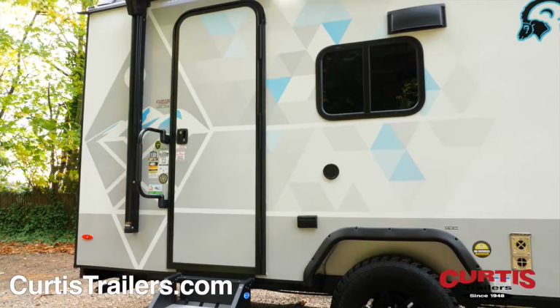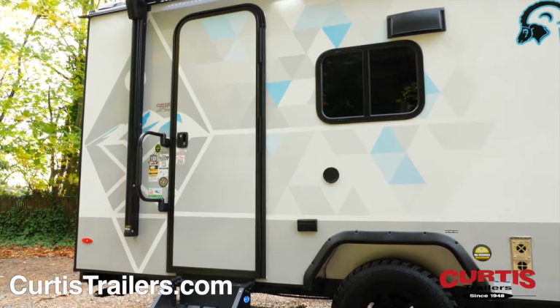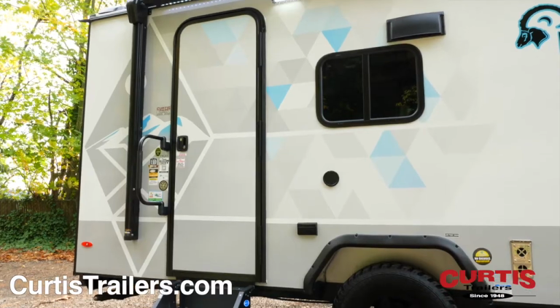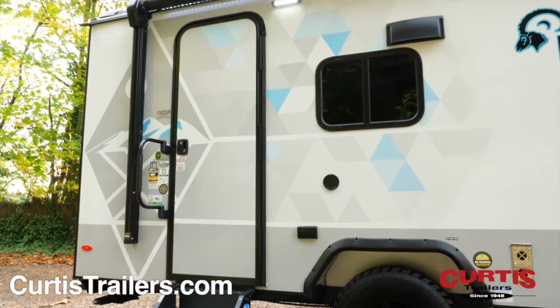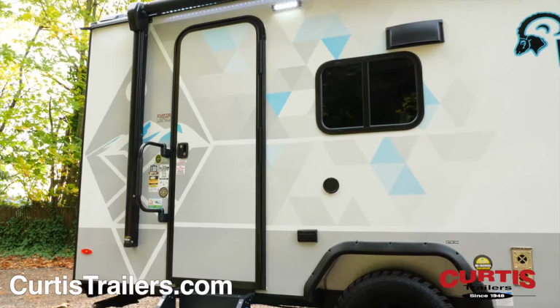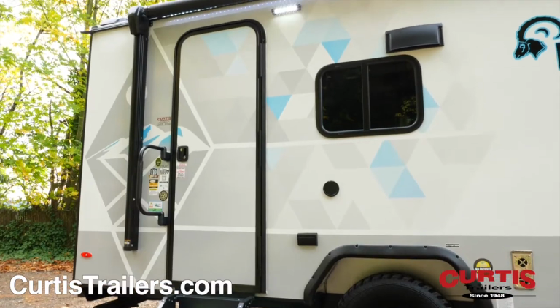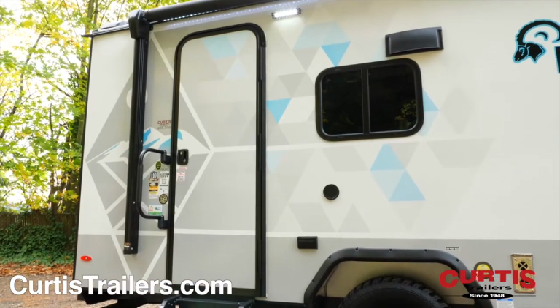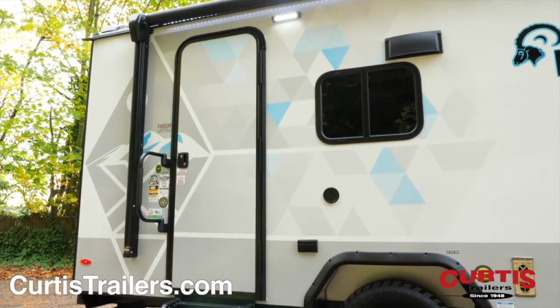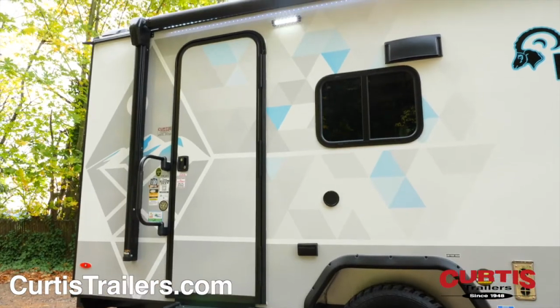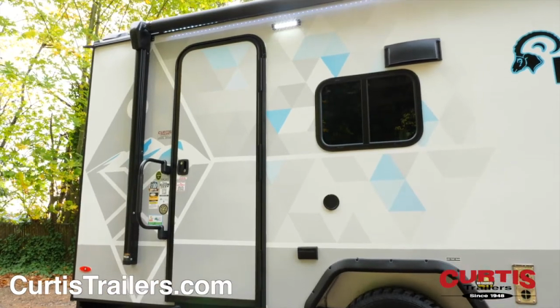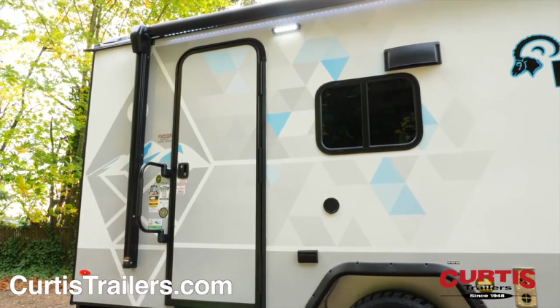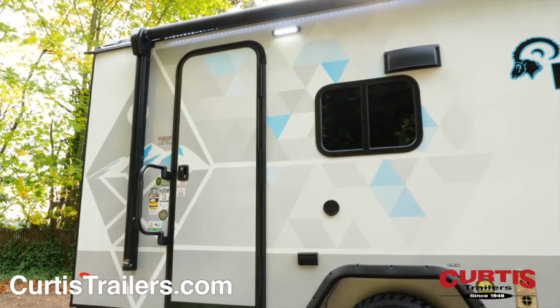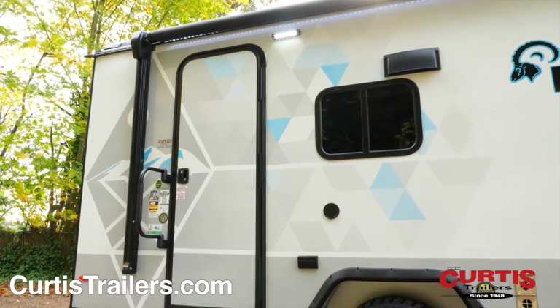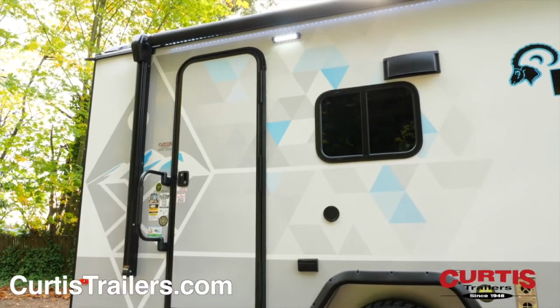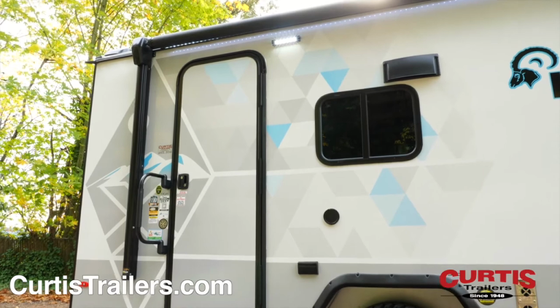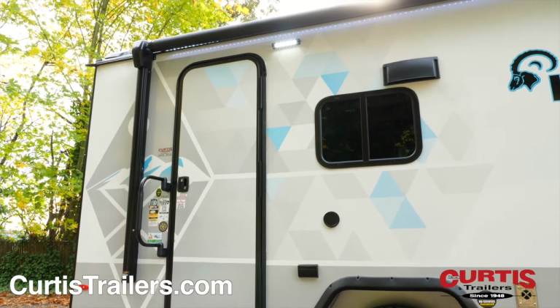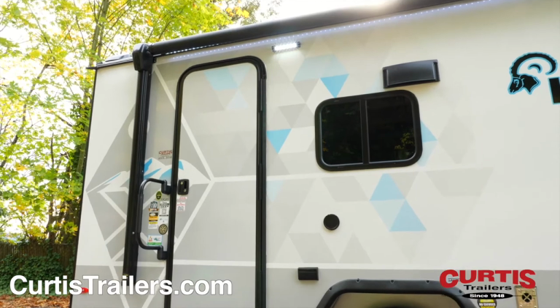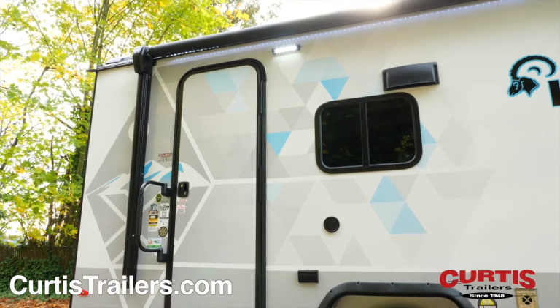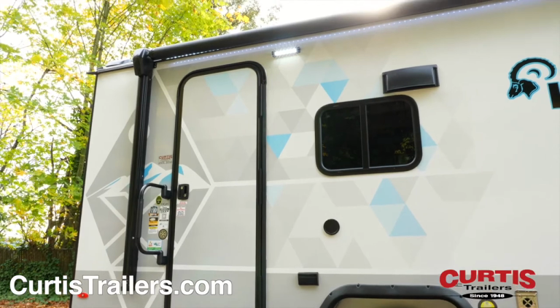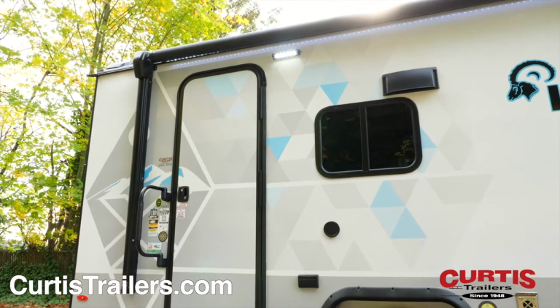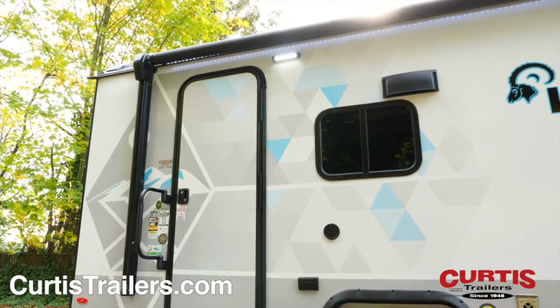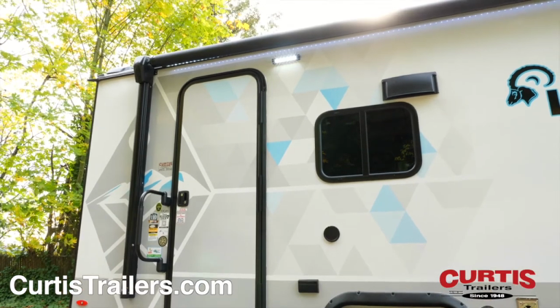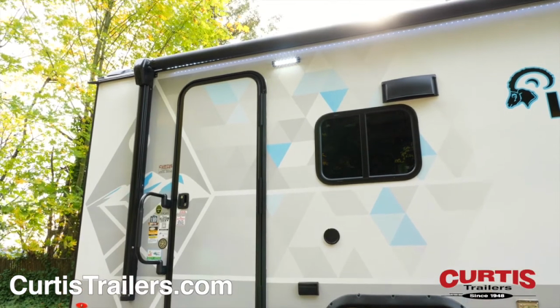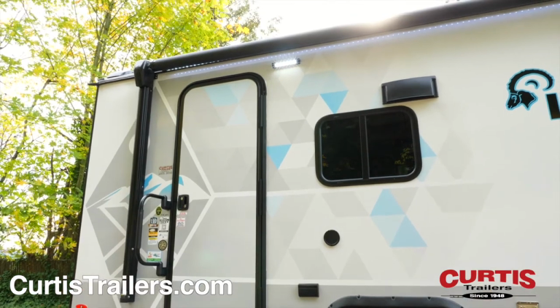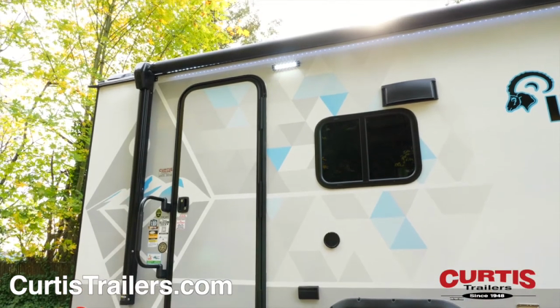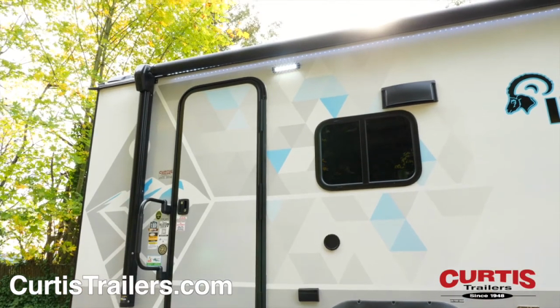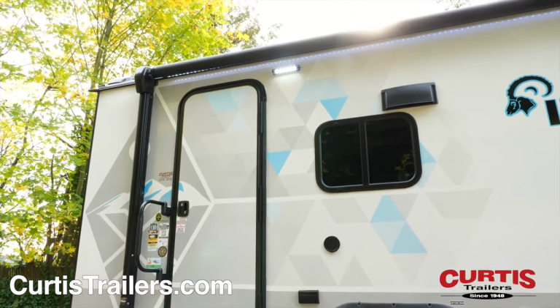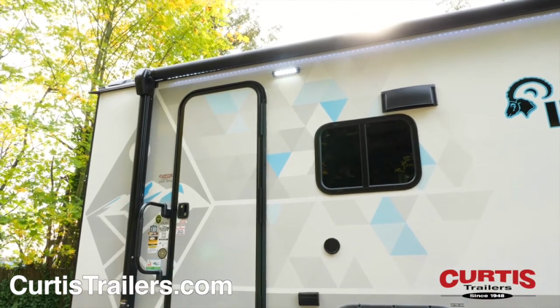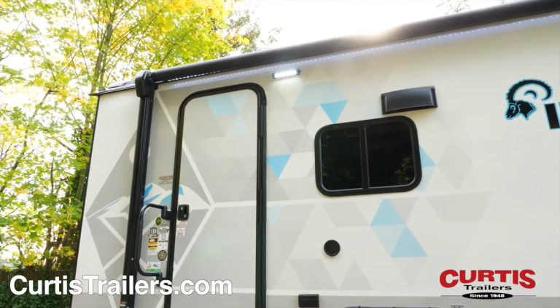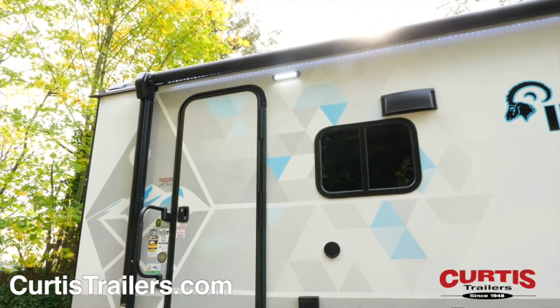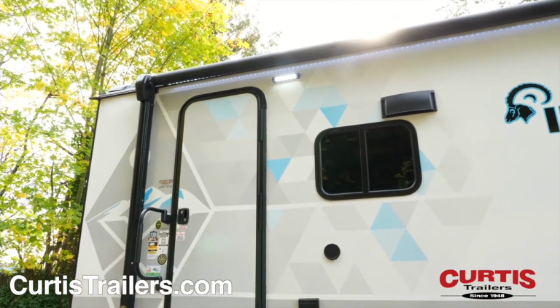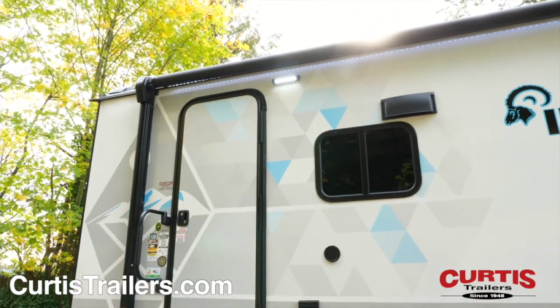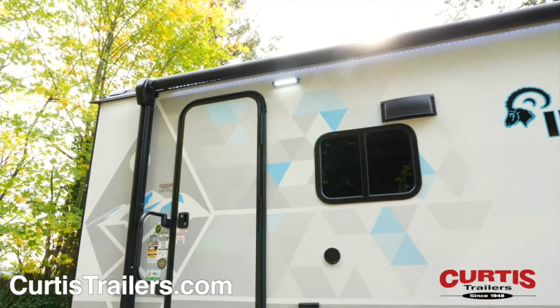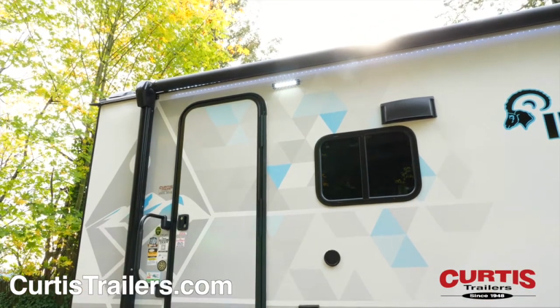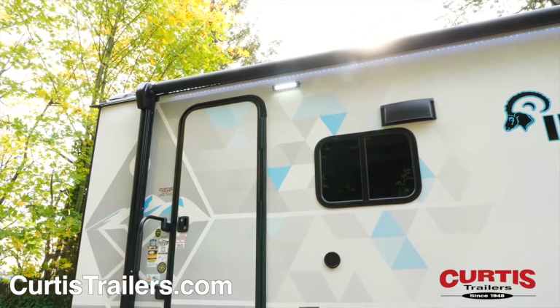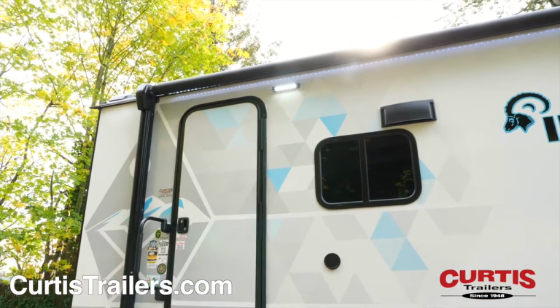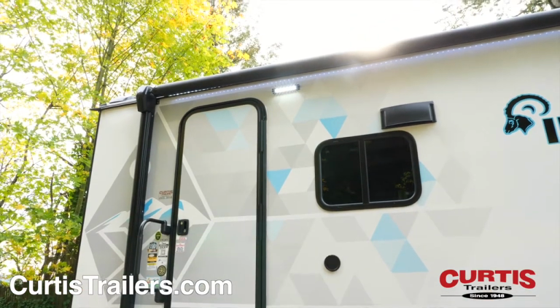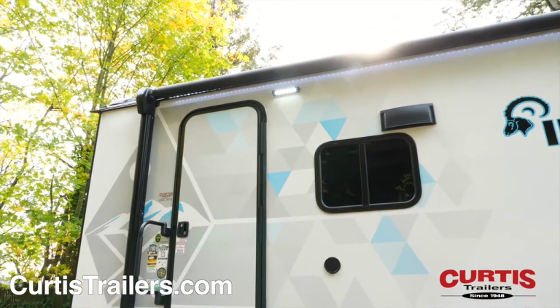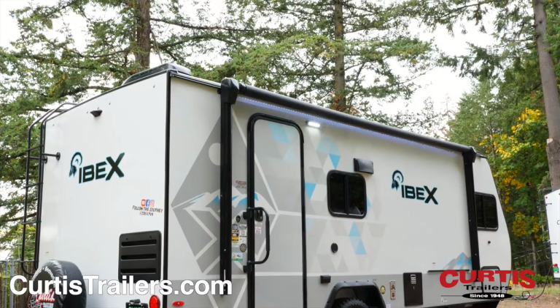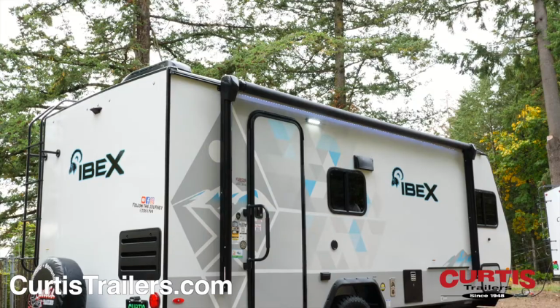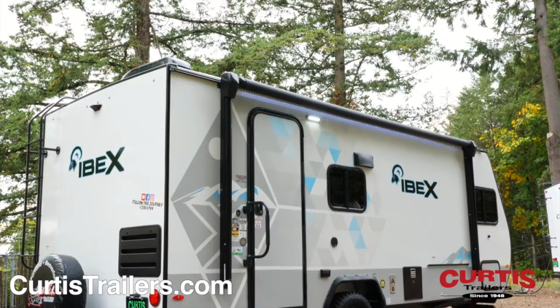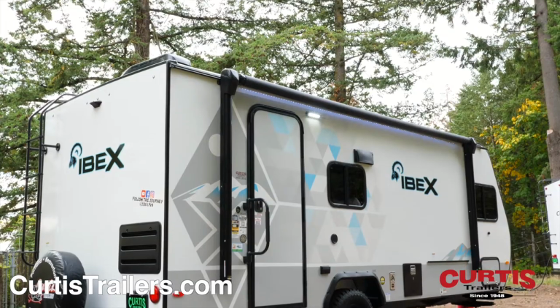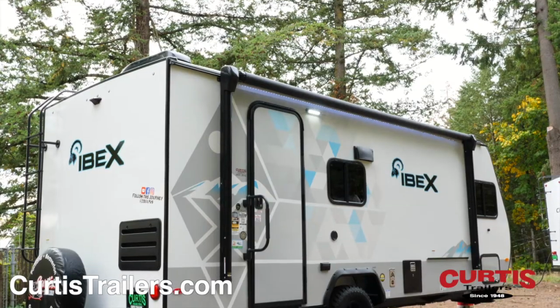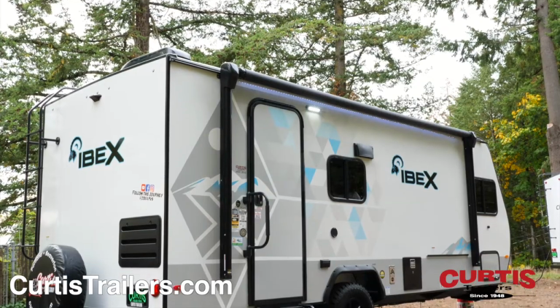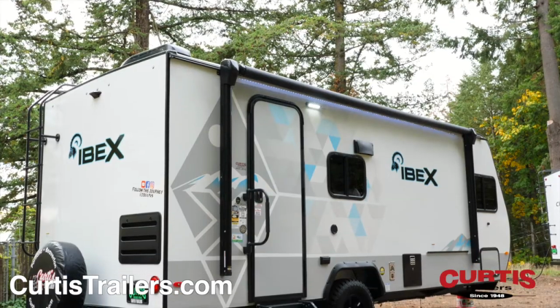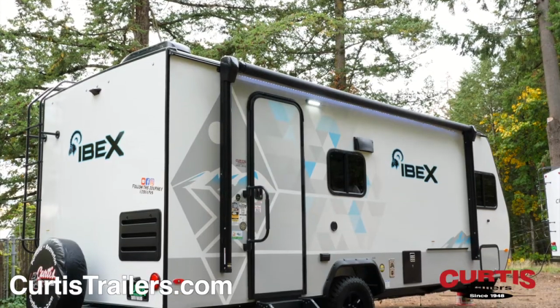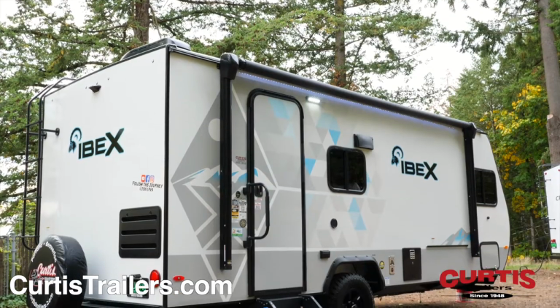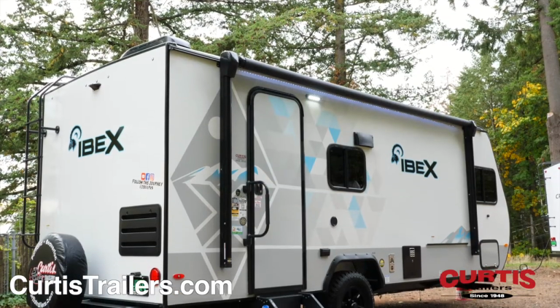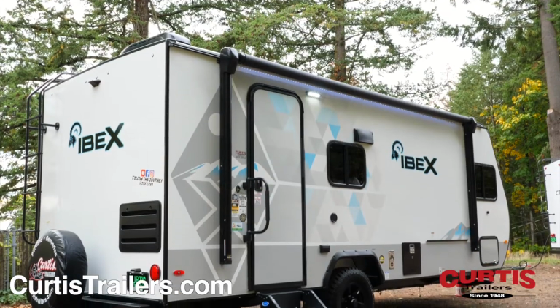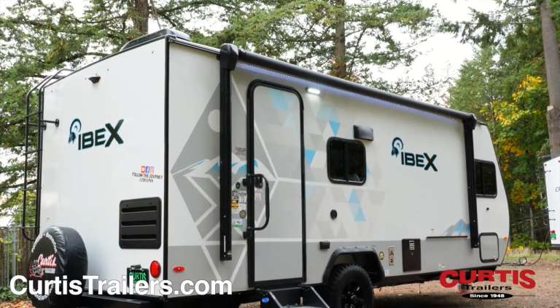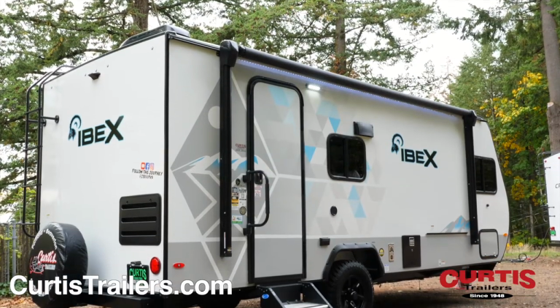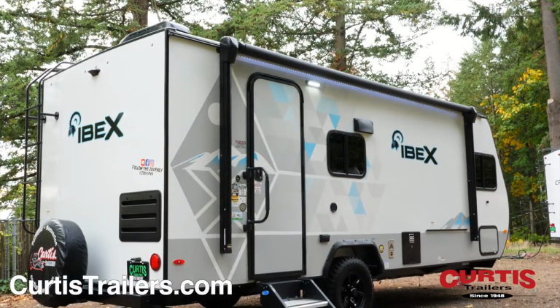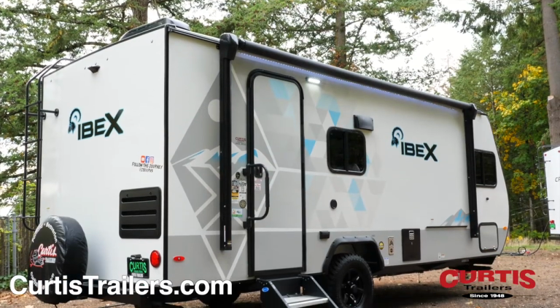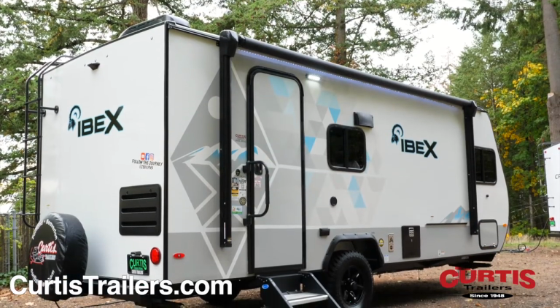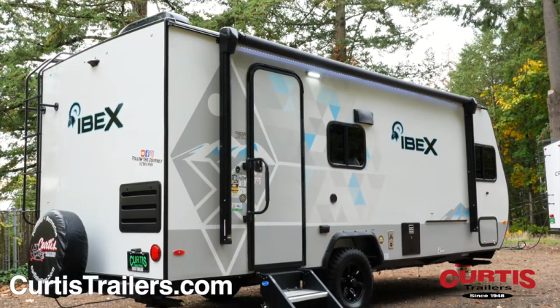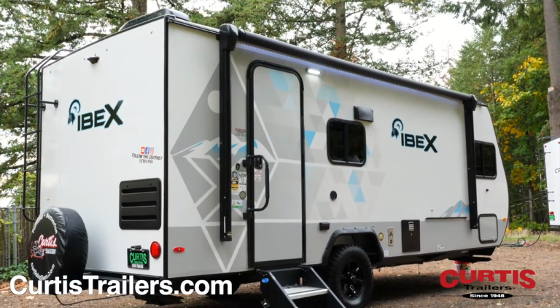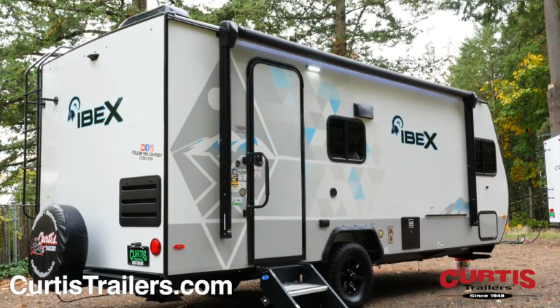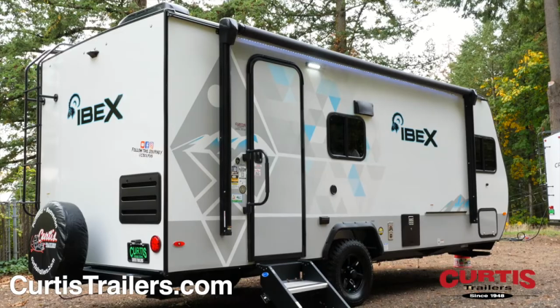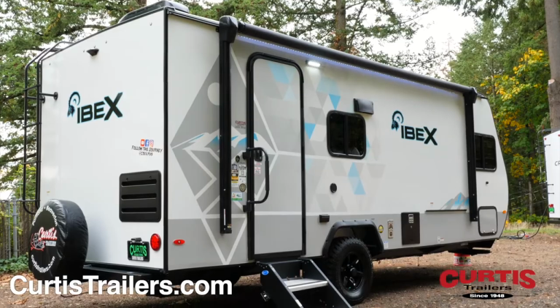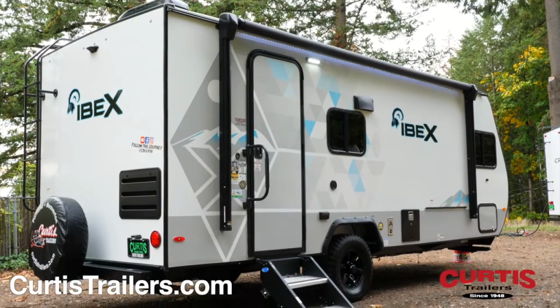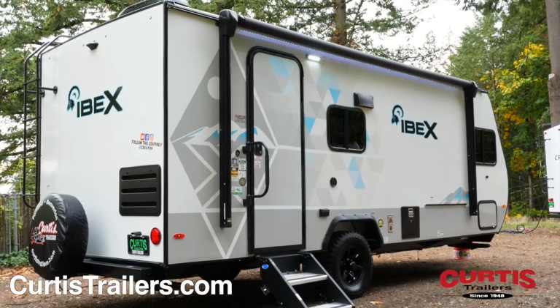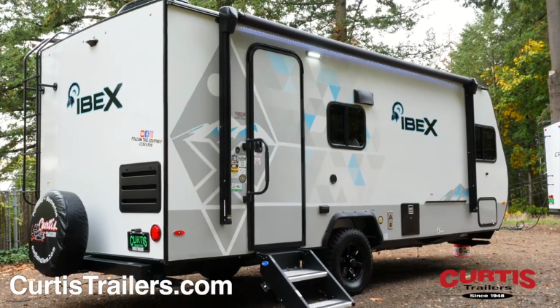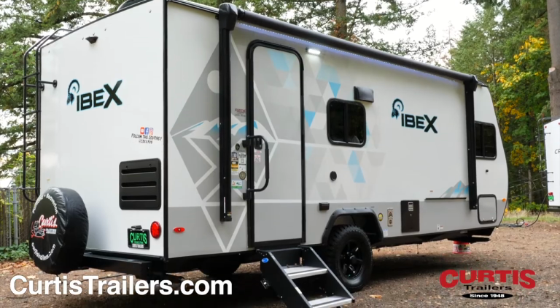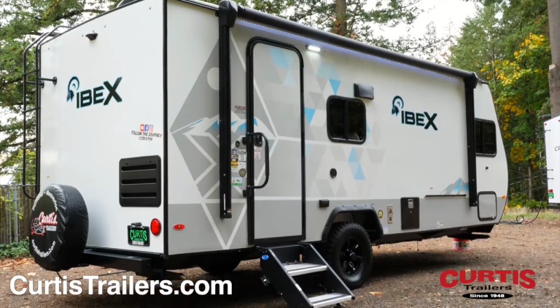The IBEX features a capable off-grid energy system that includes a large solar panel, charge controller, and 1000-watt power inverter.